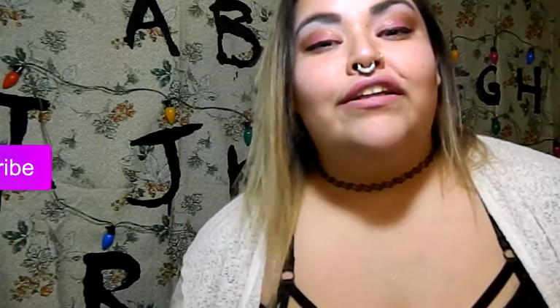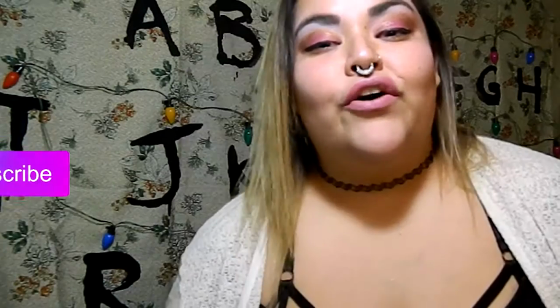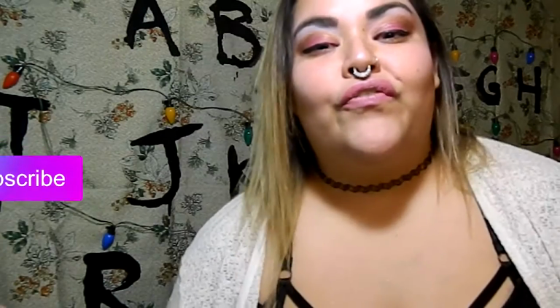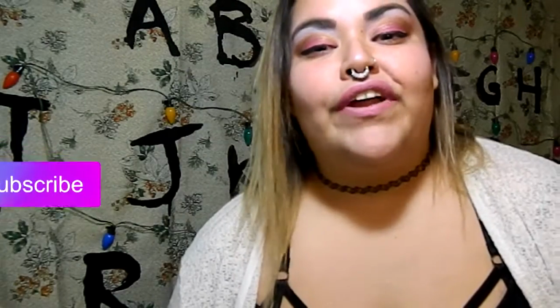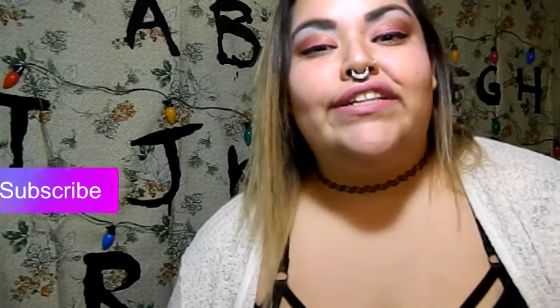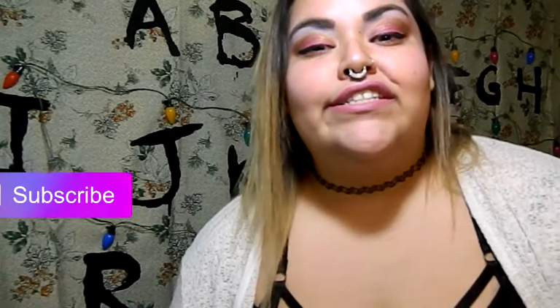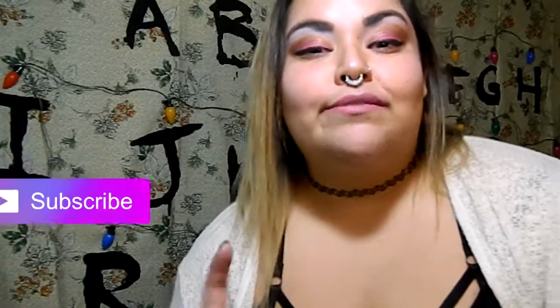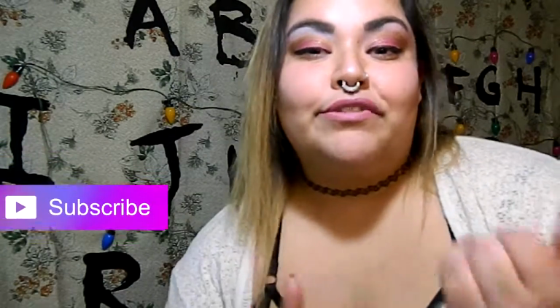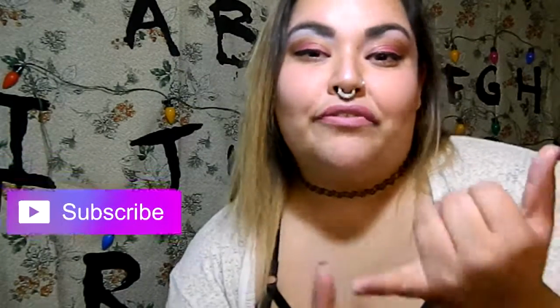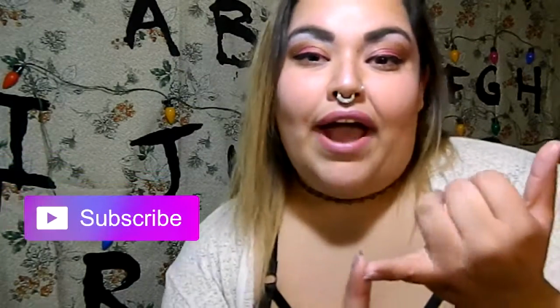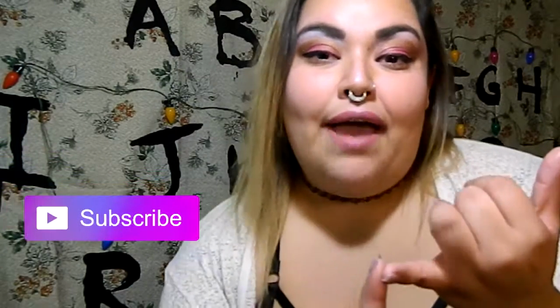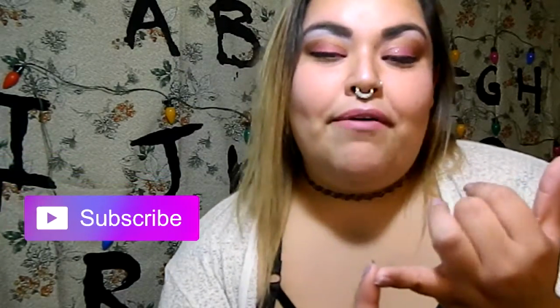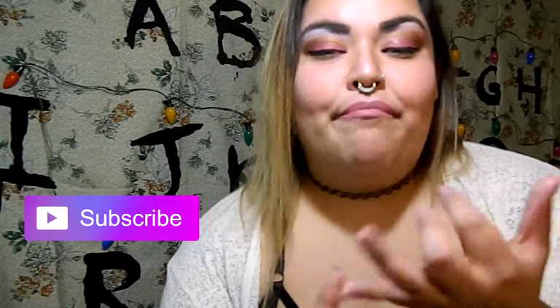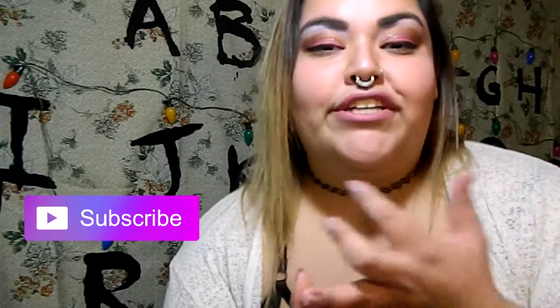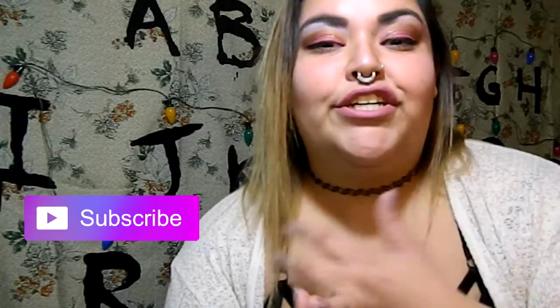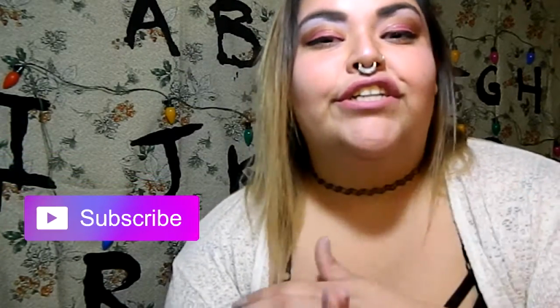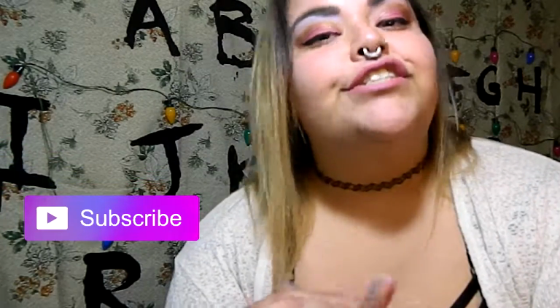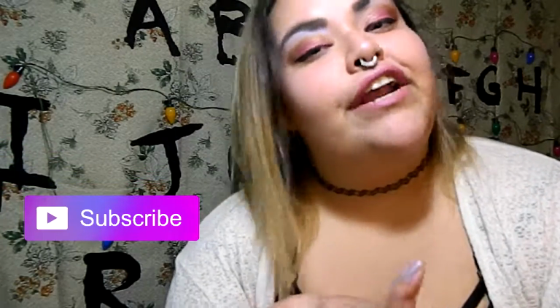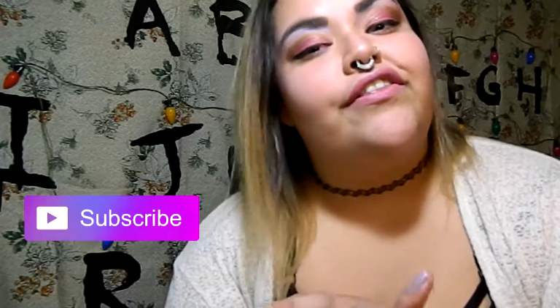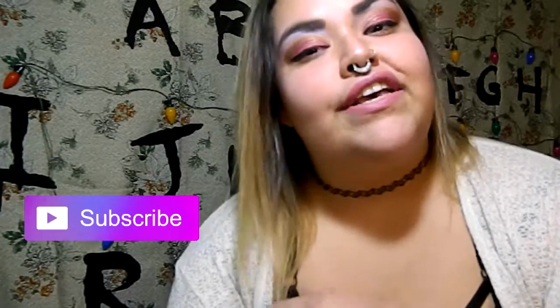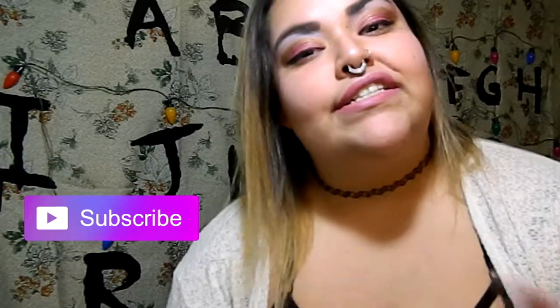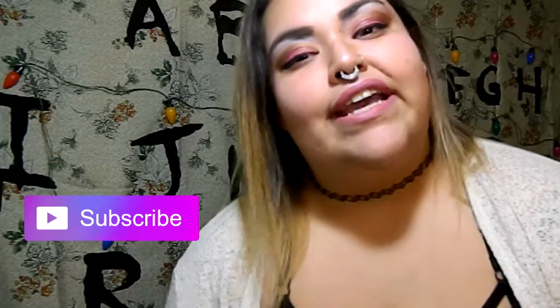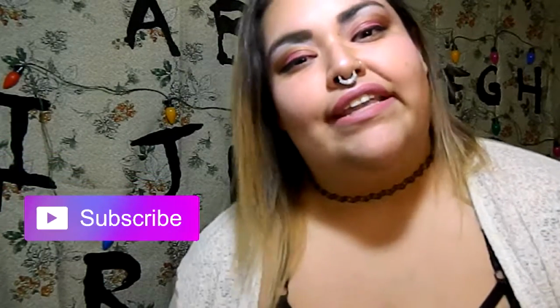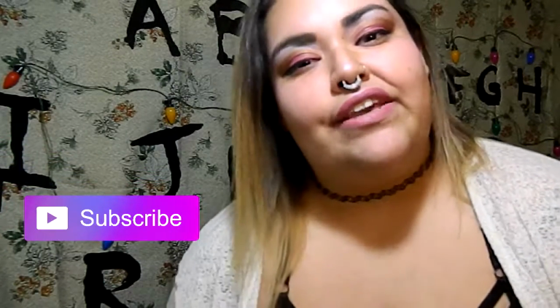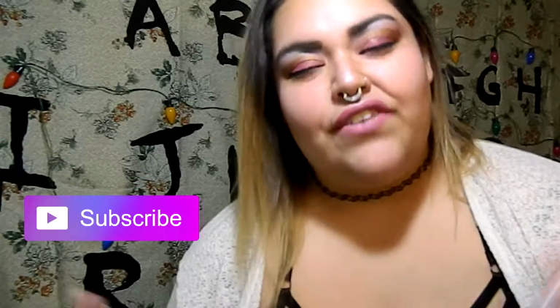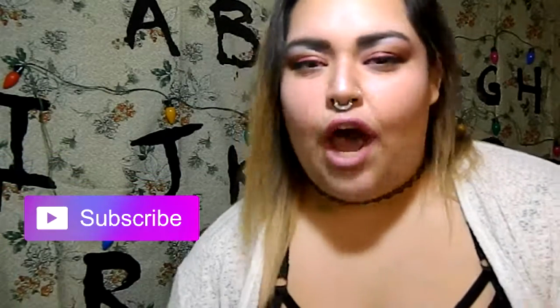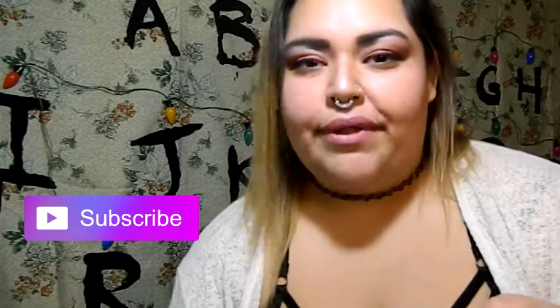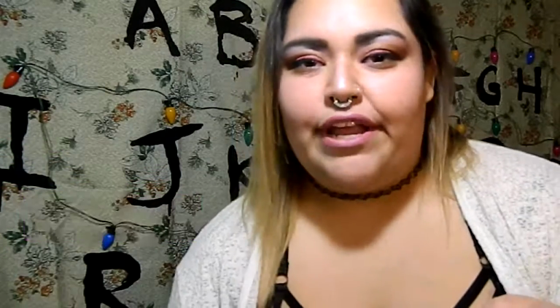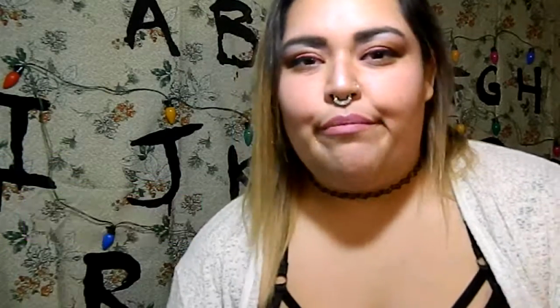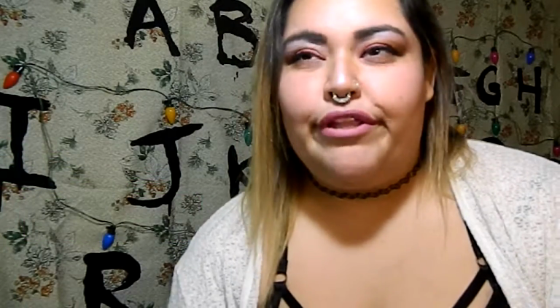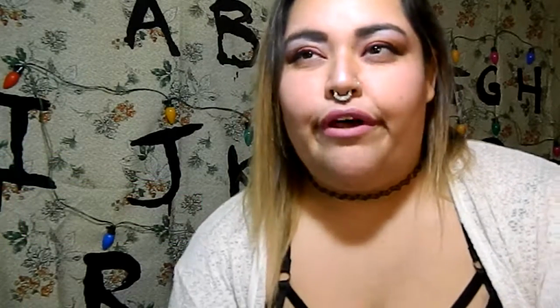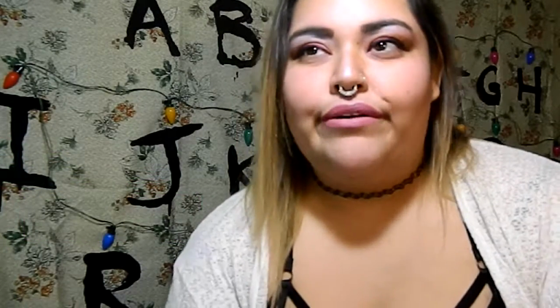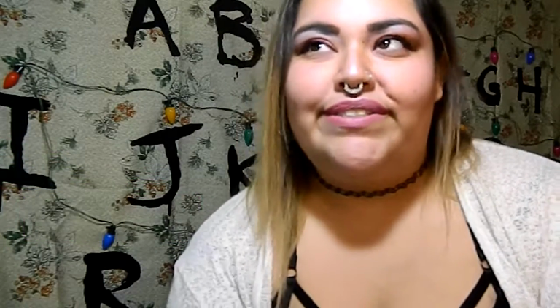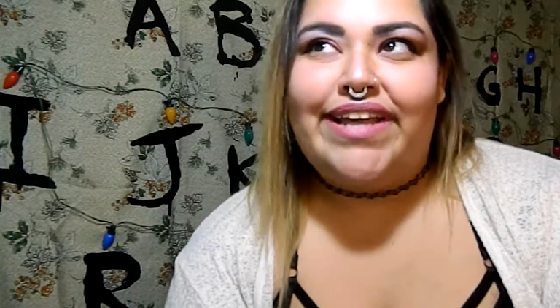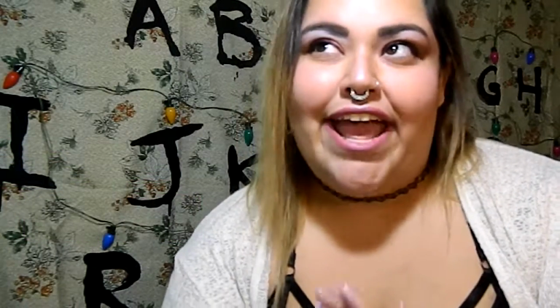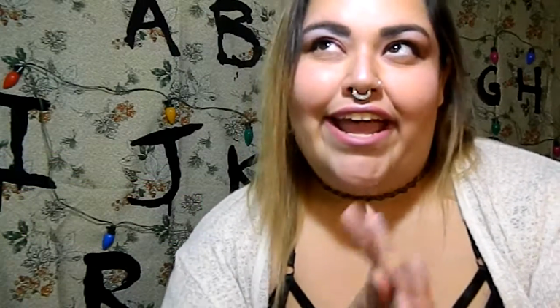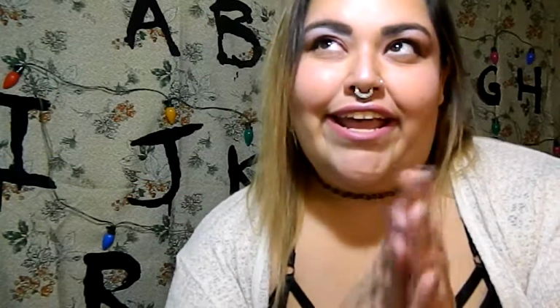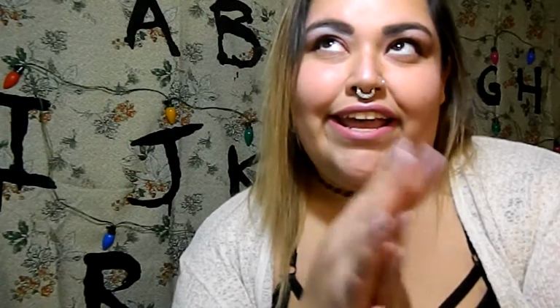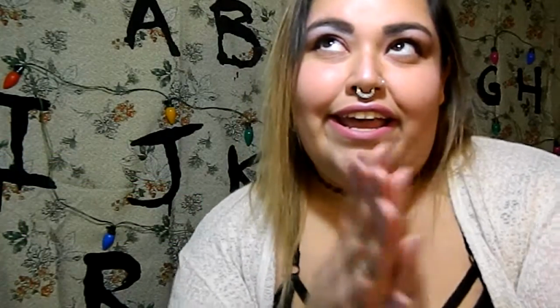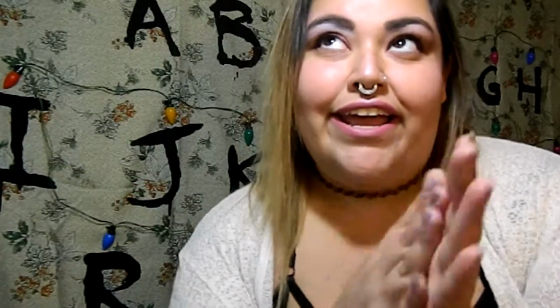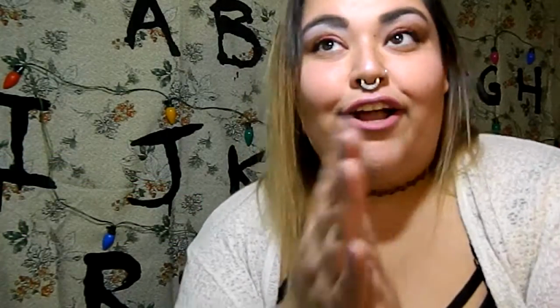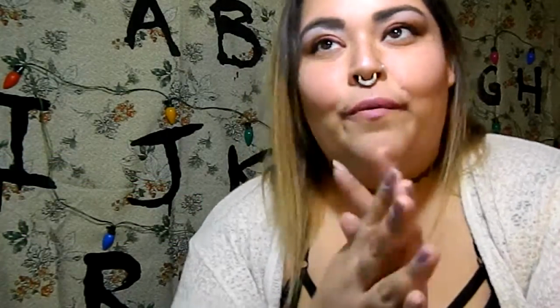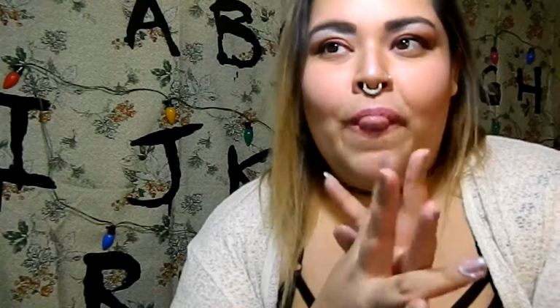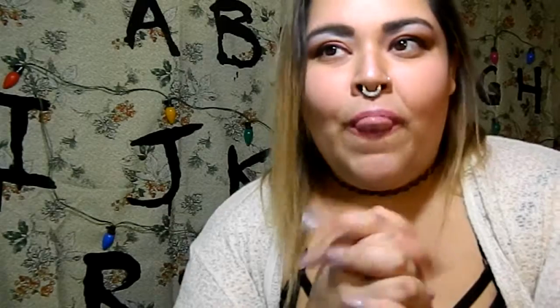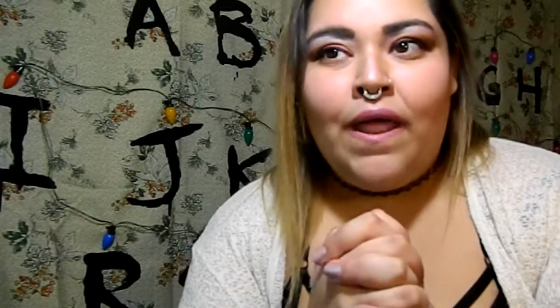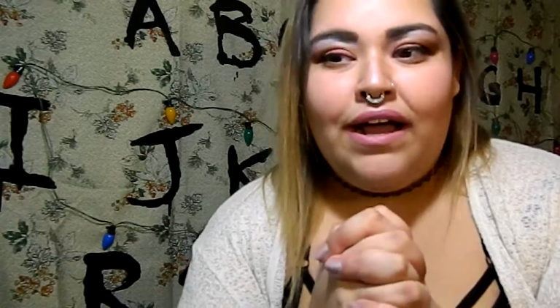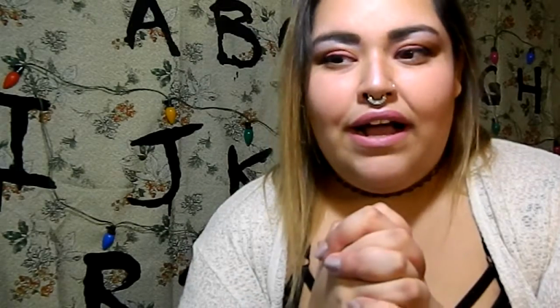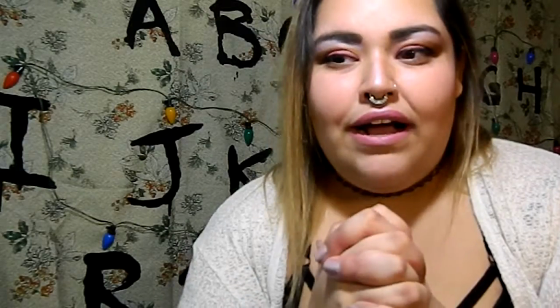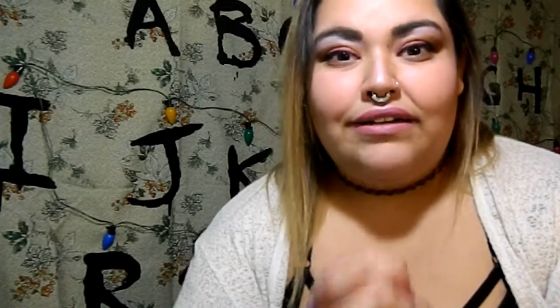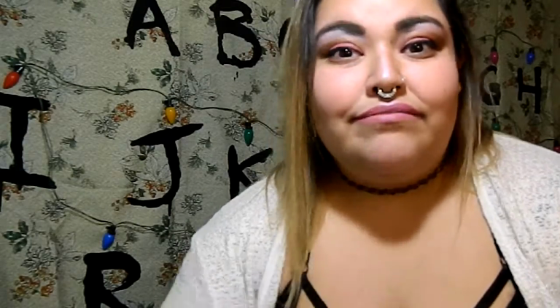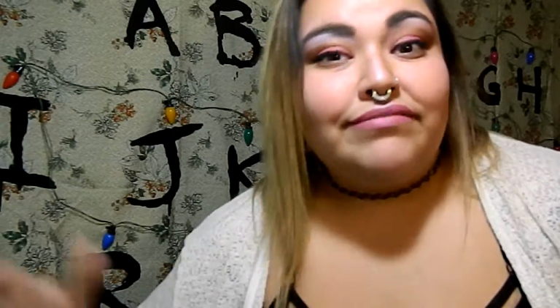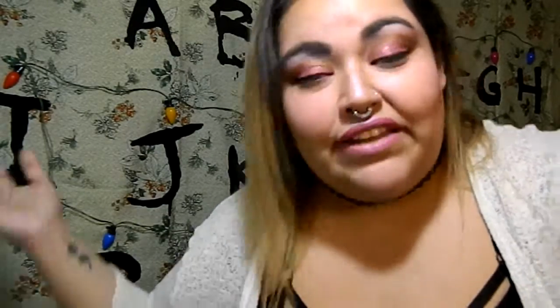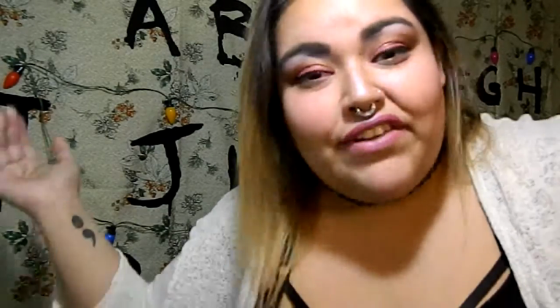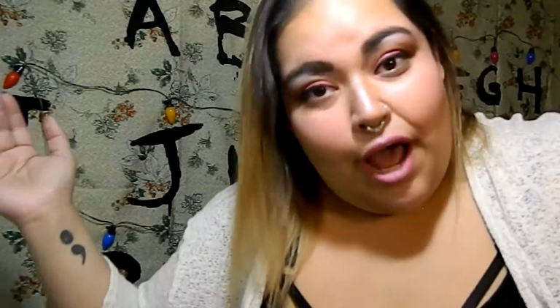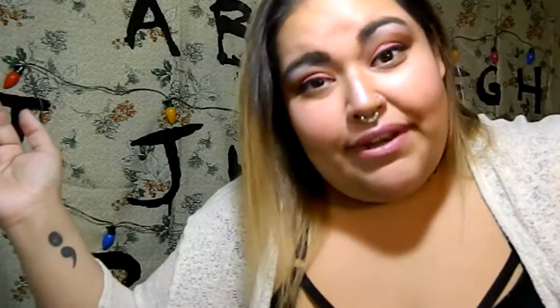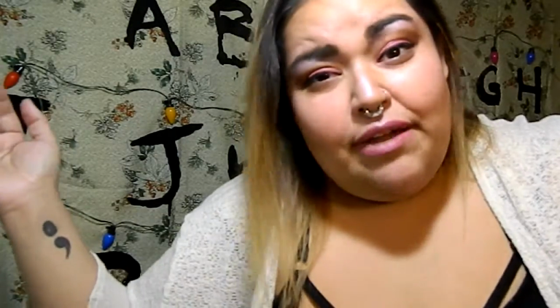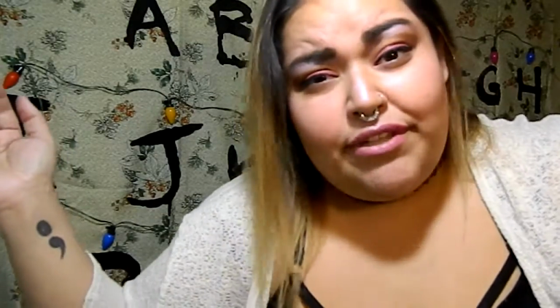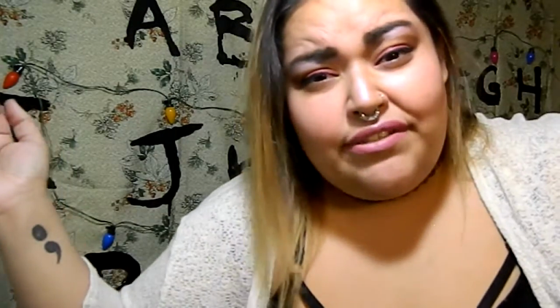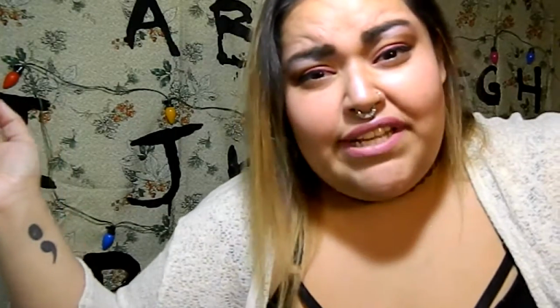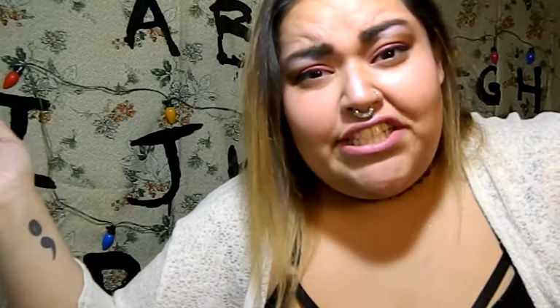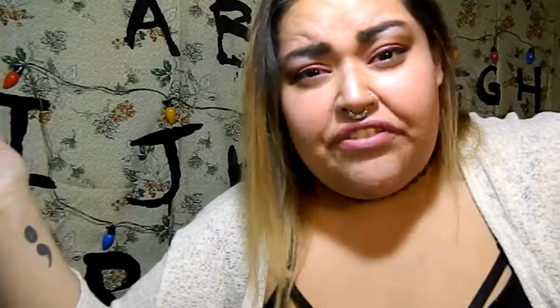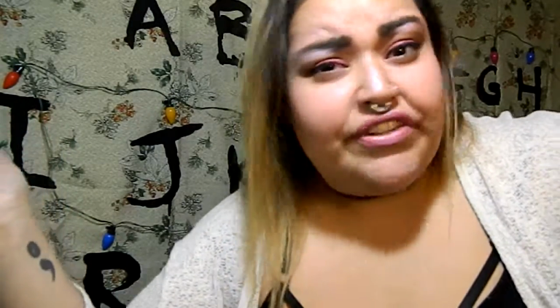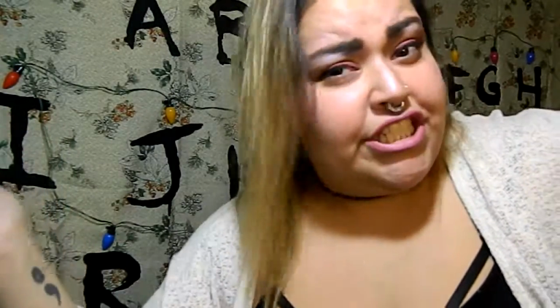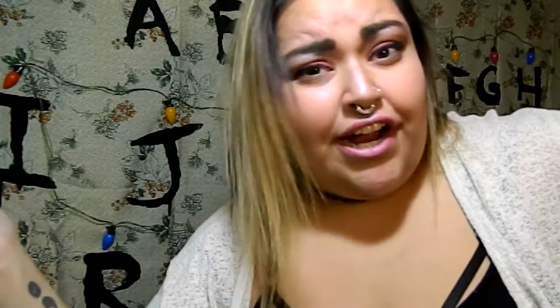Don't forget to subscribe, make sure you share this, and leave a comment down below saying Jeffree Star.